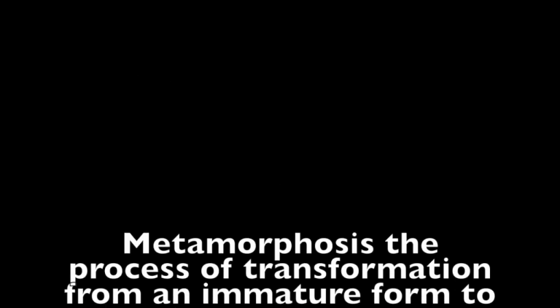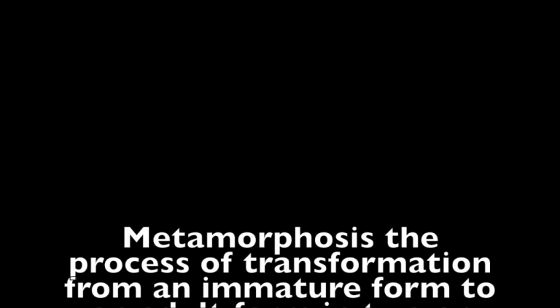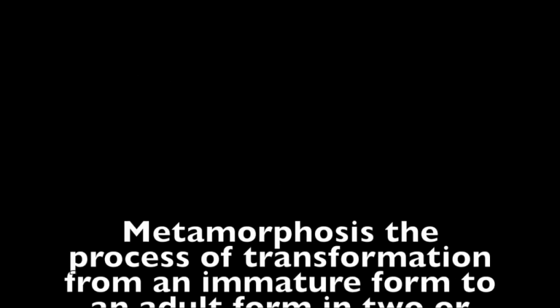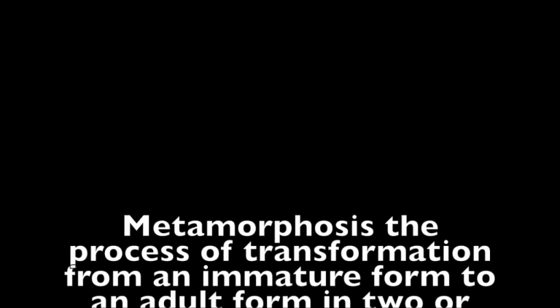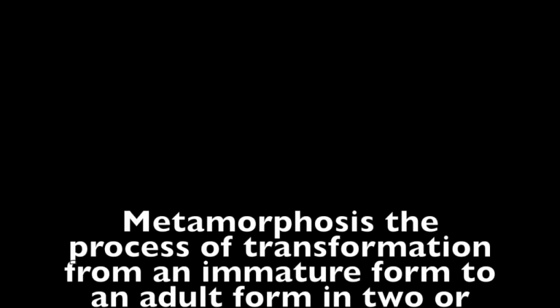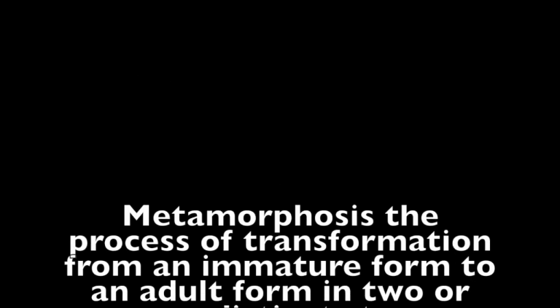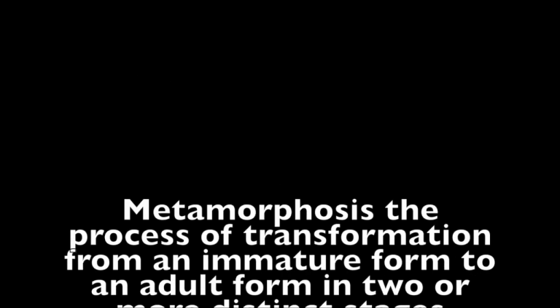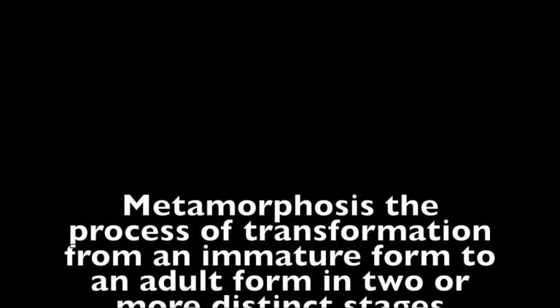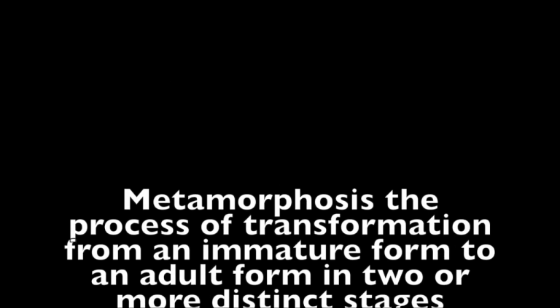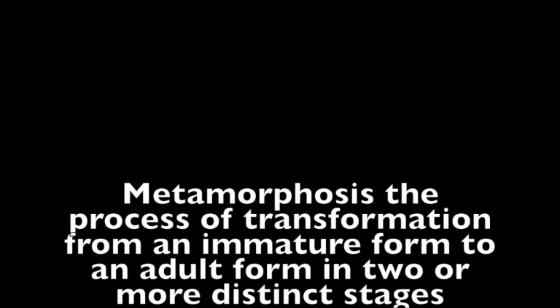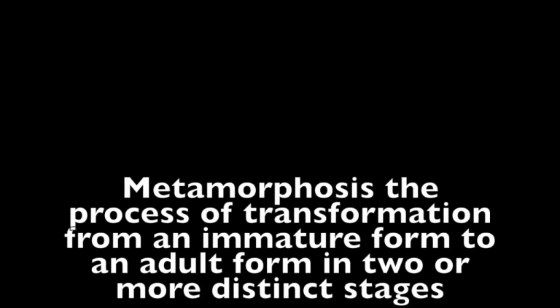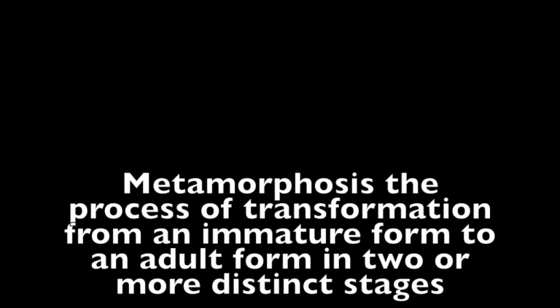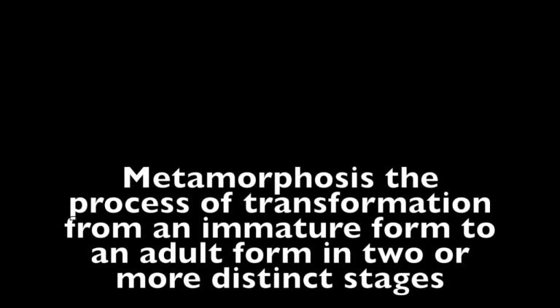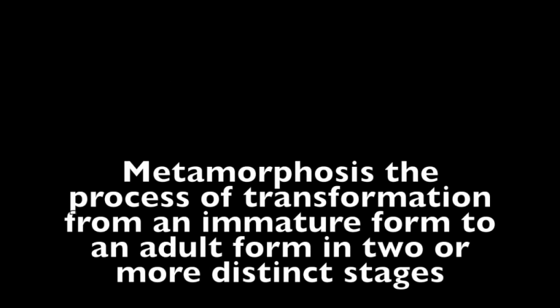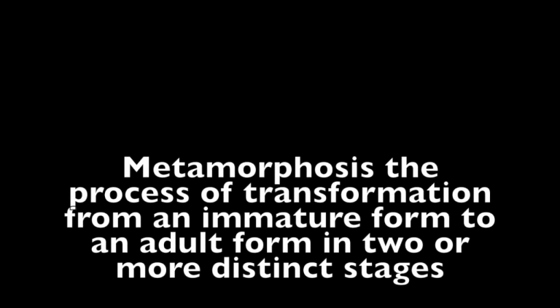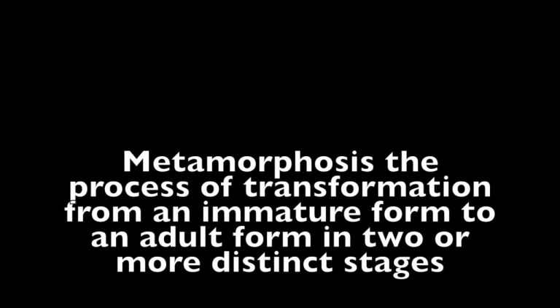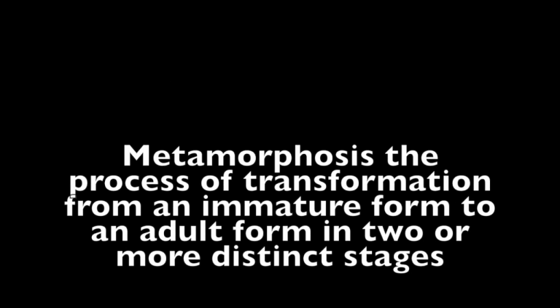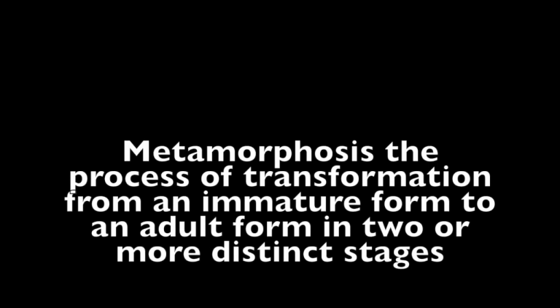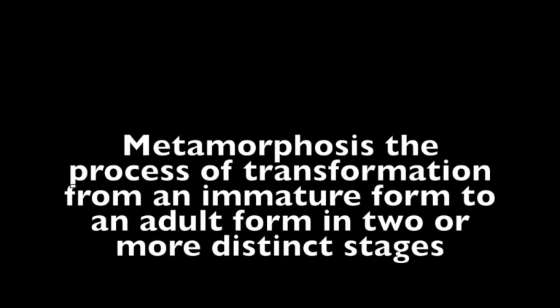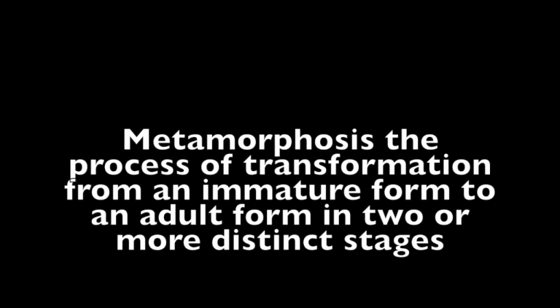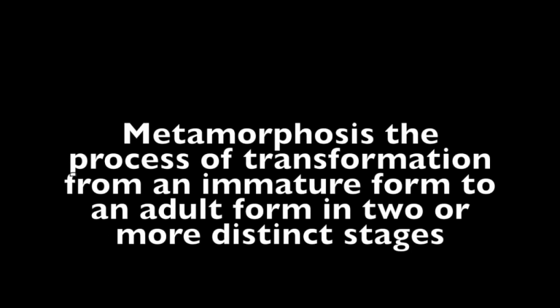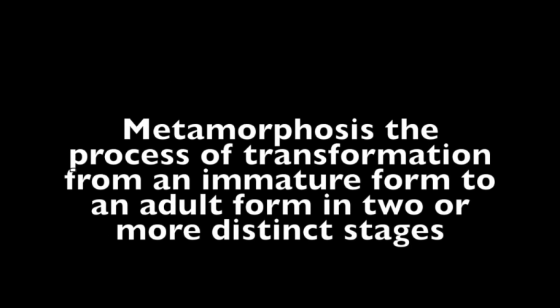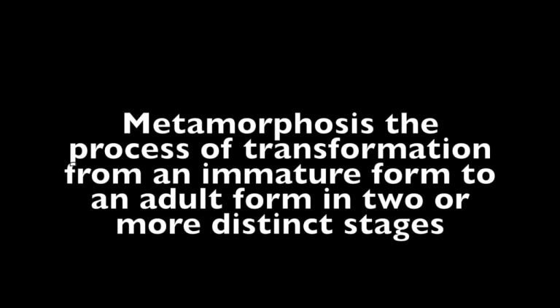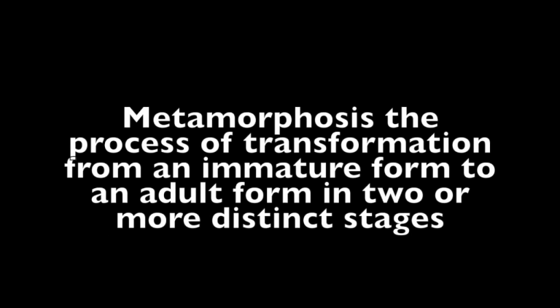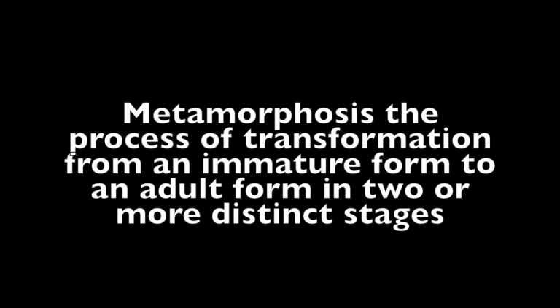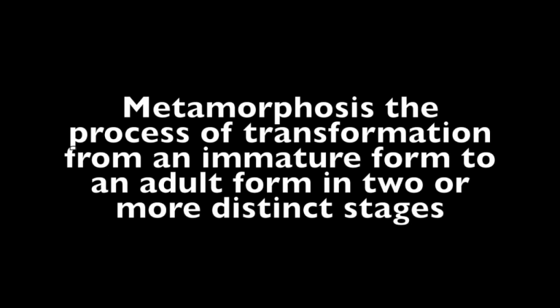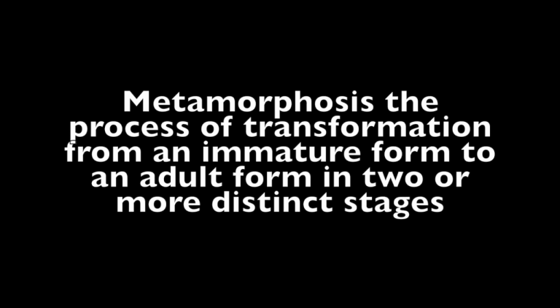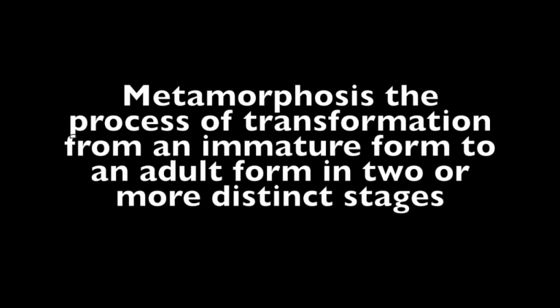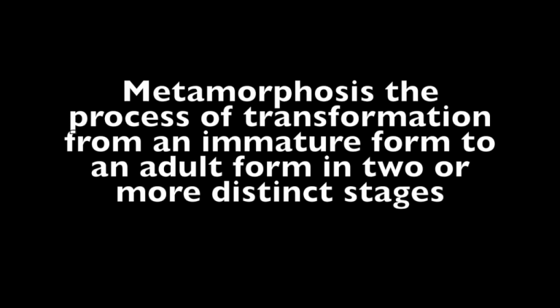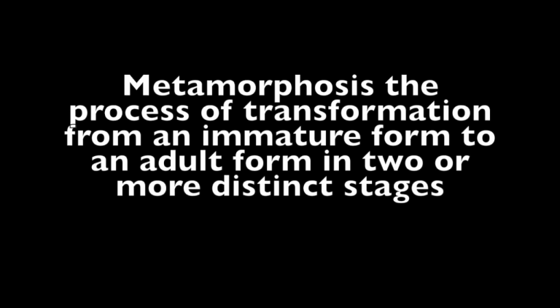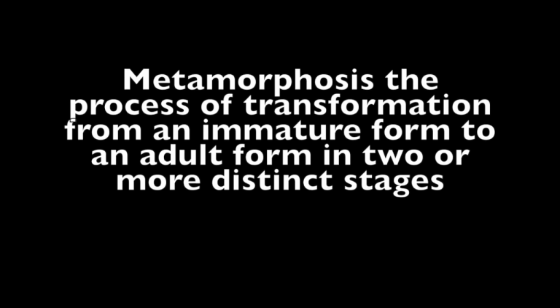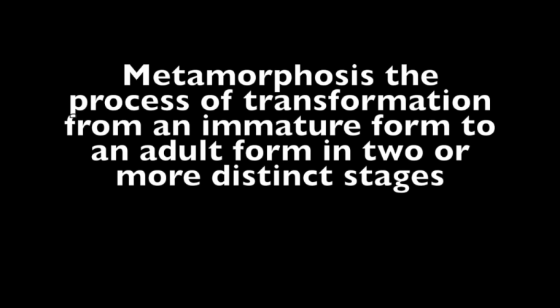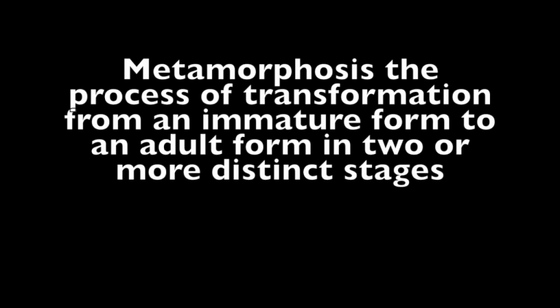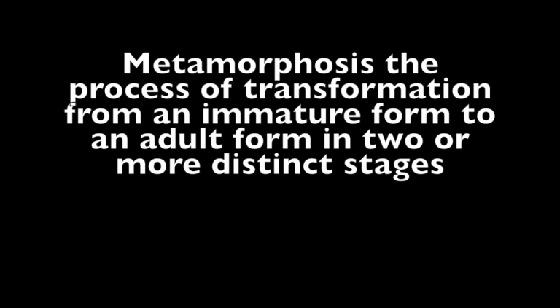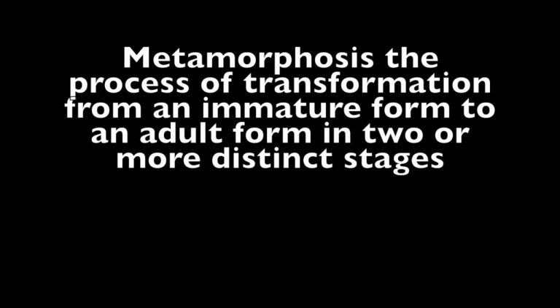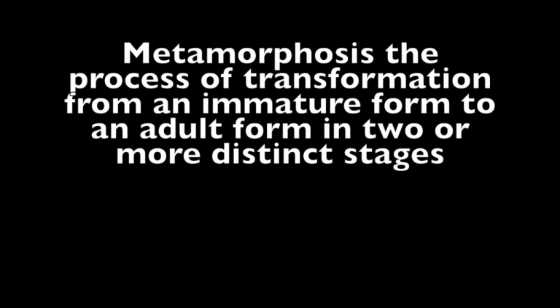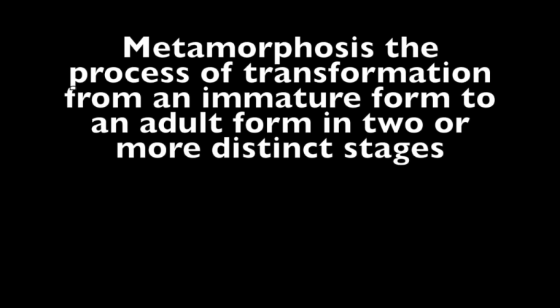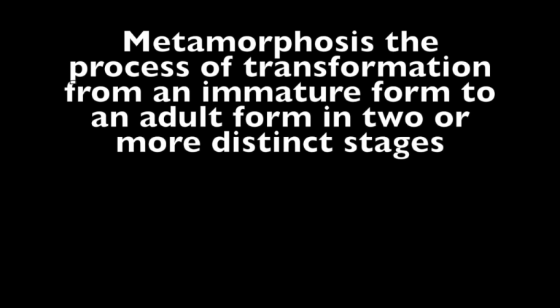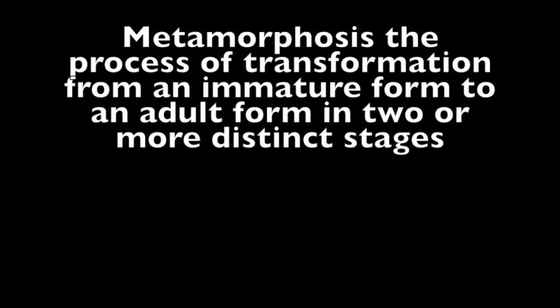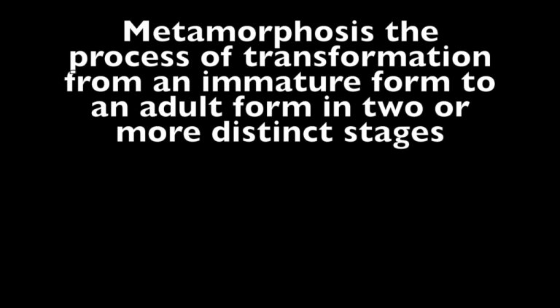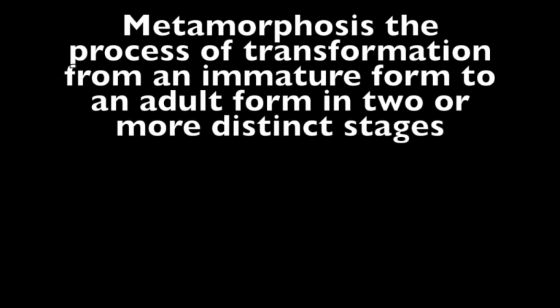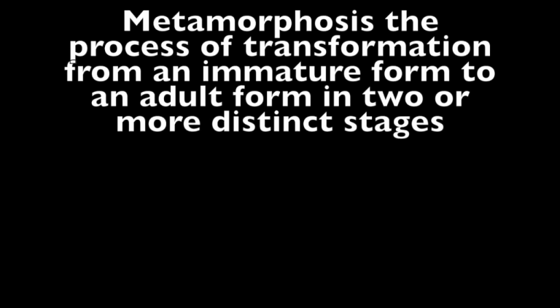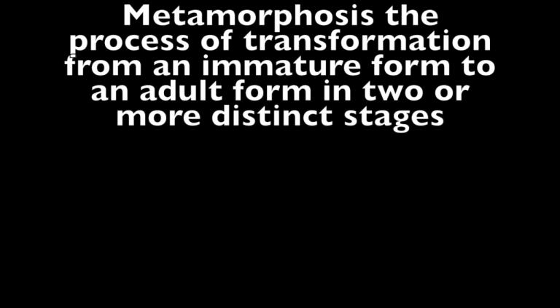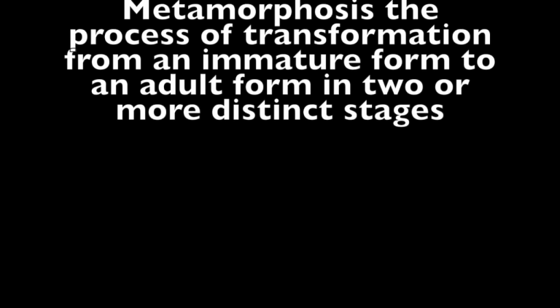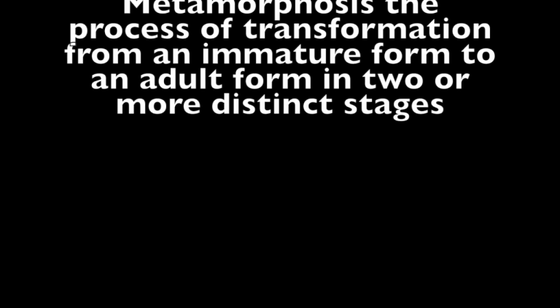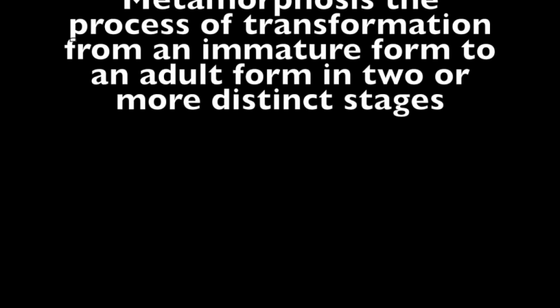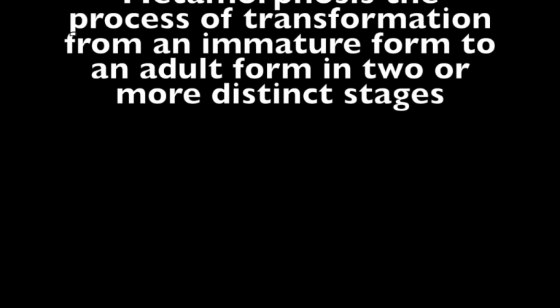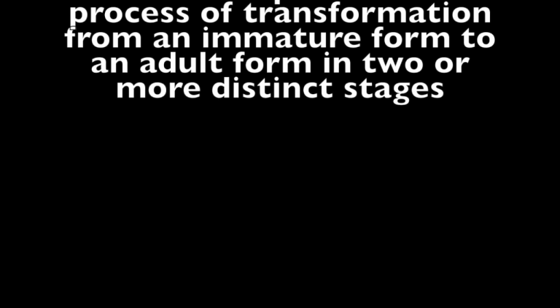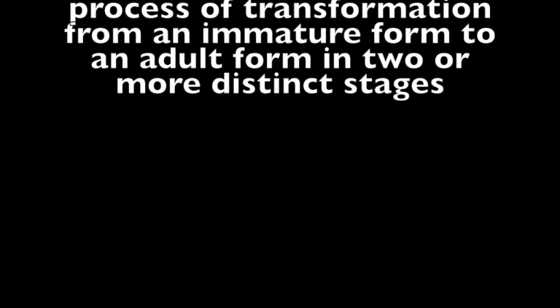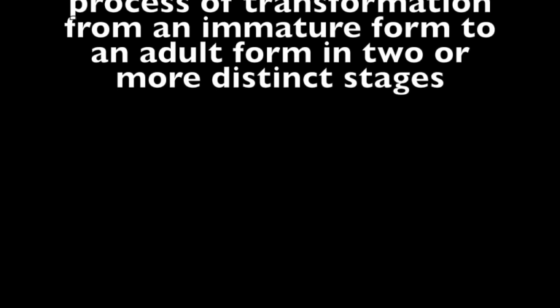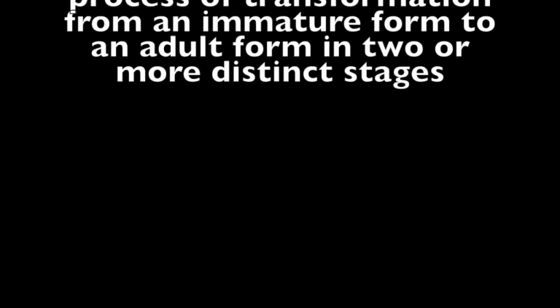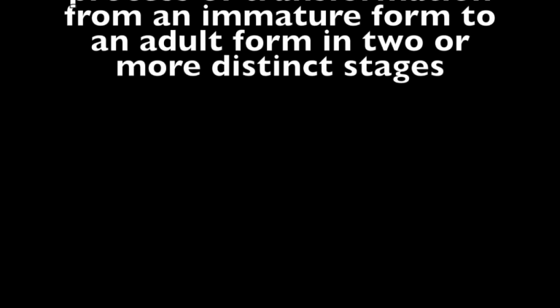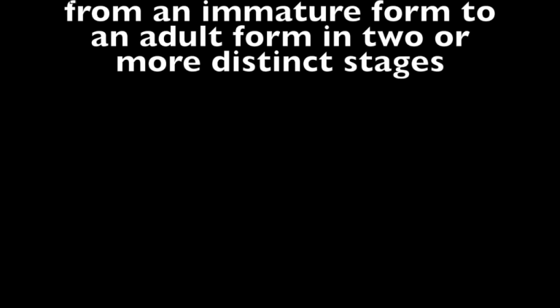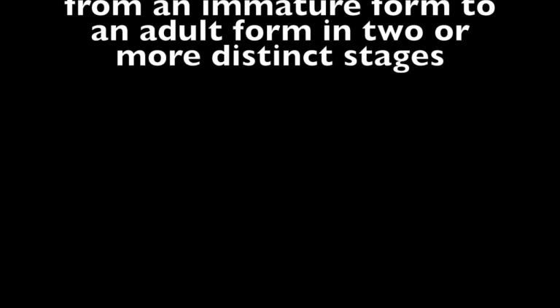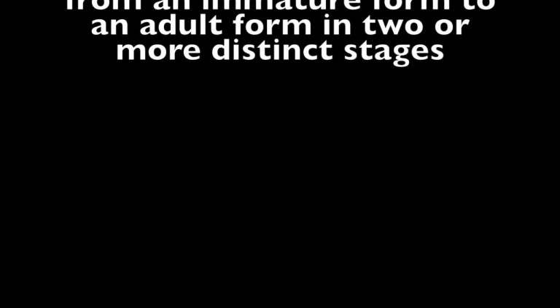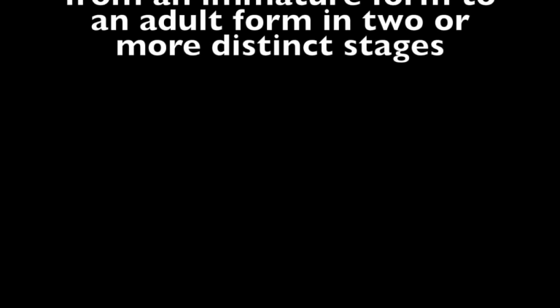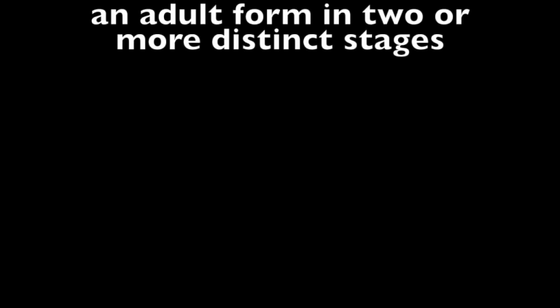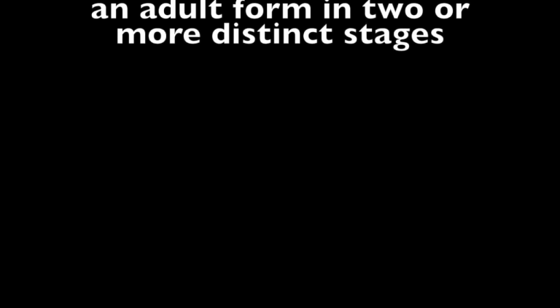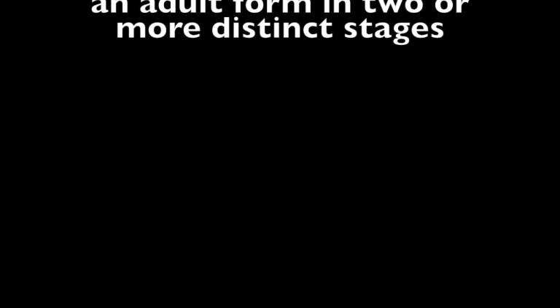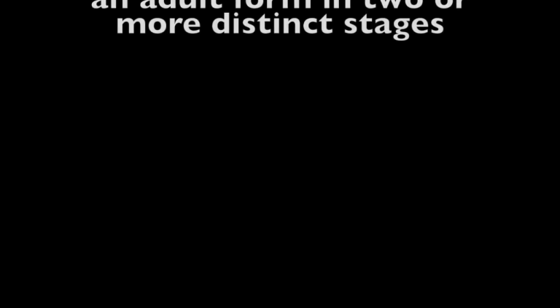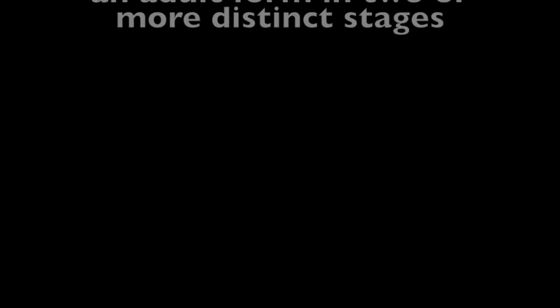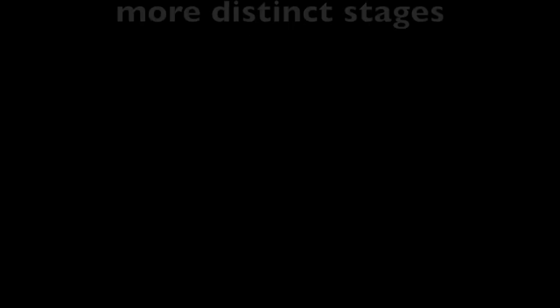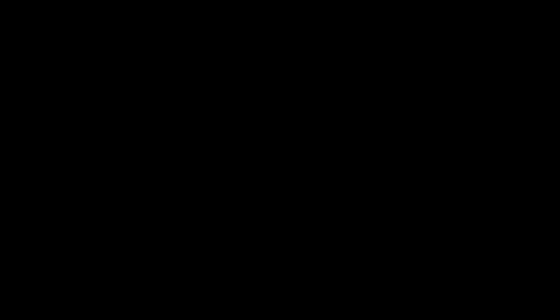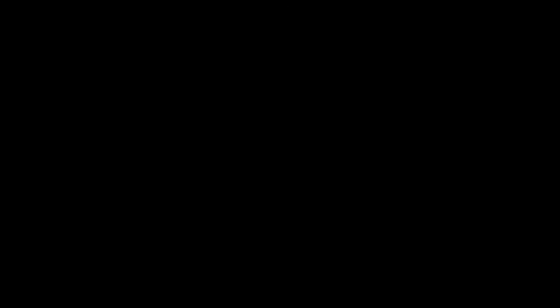Metamorphosis — the process of transformation from an immature form to an adult form in two or more distinct stages.